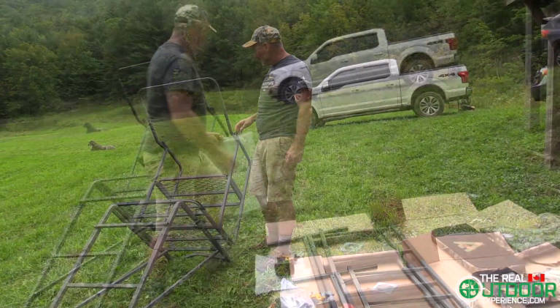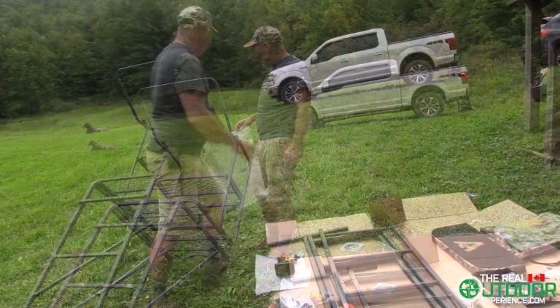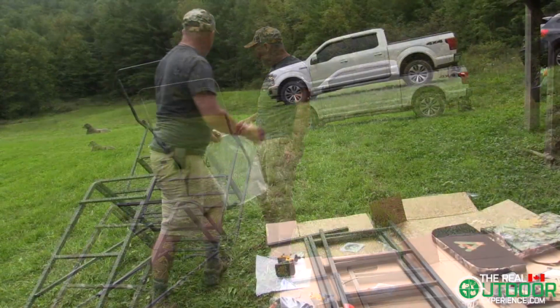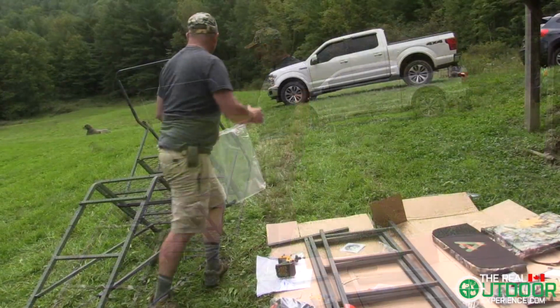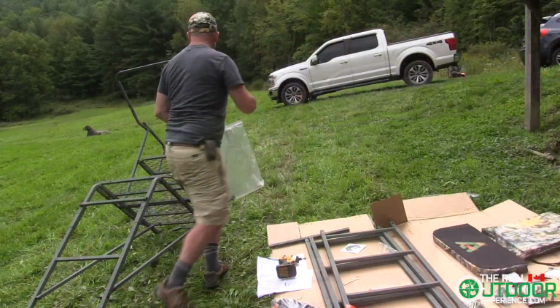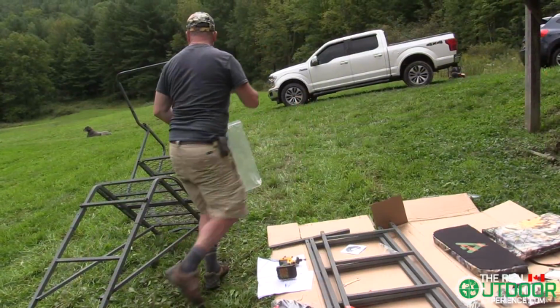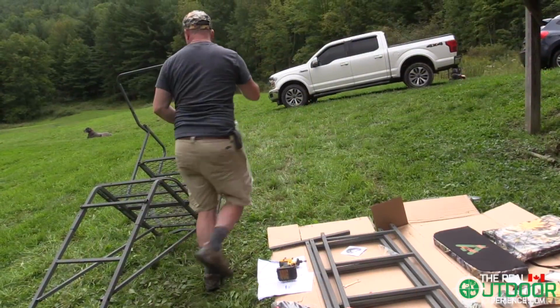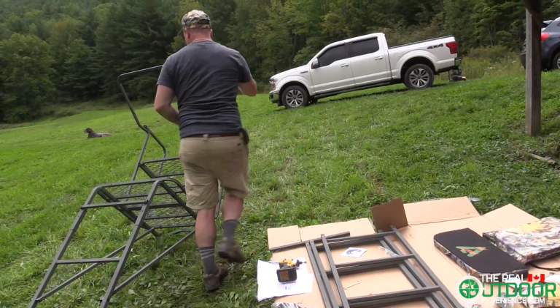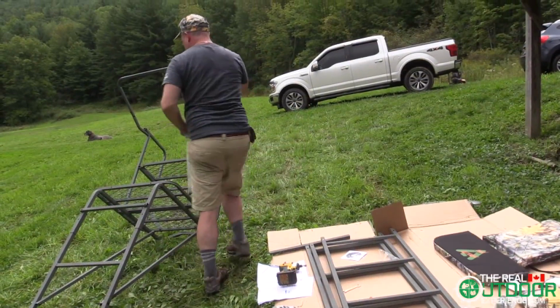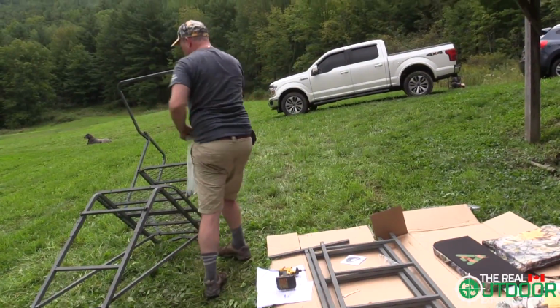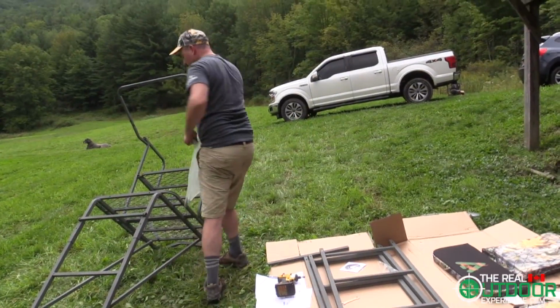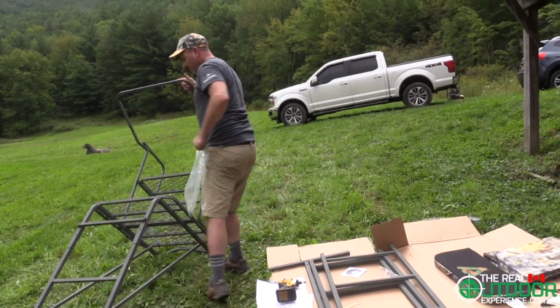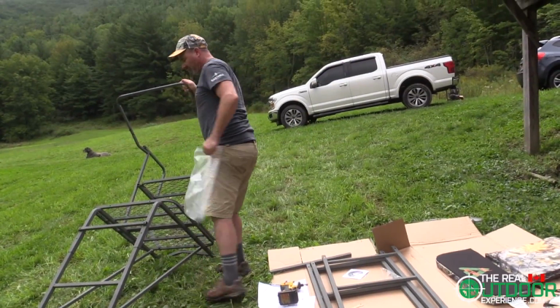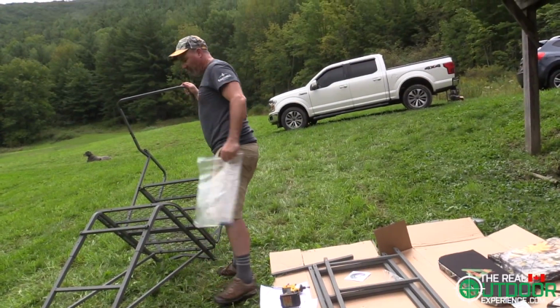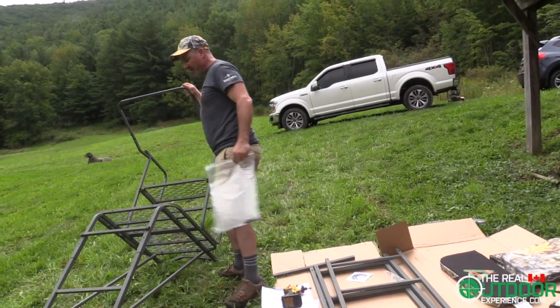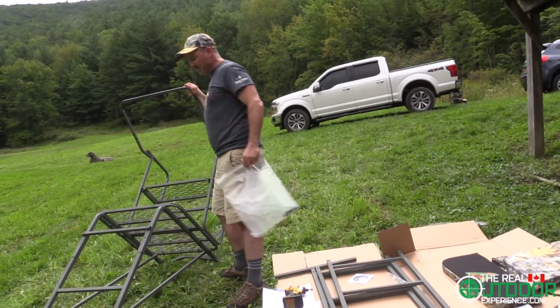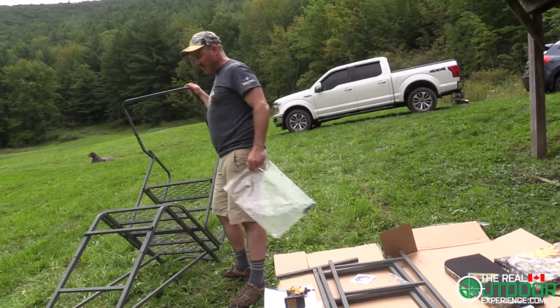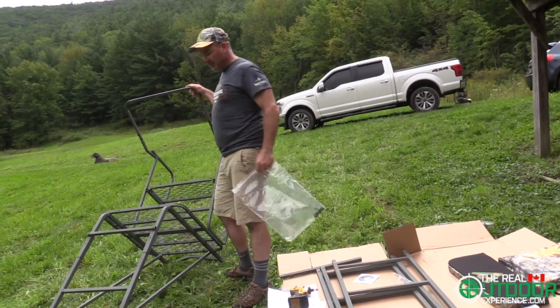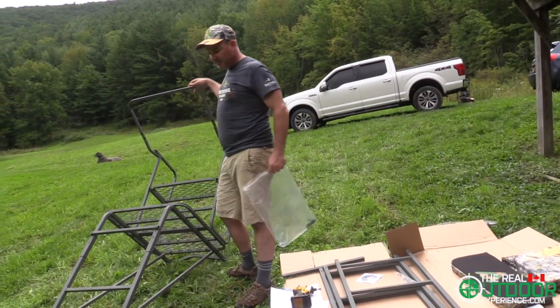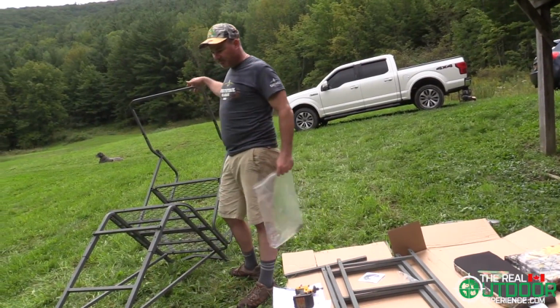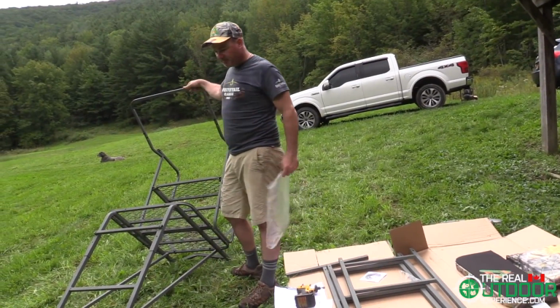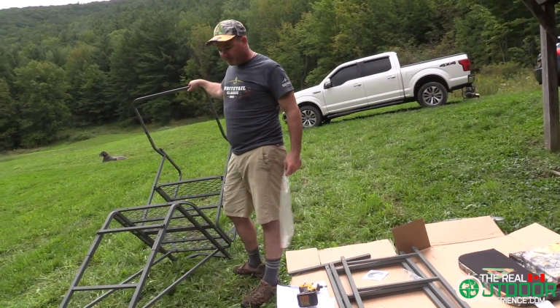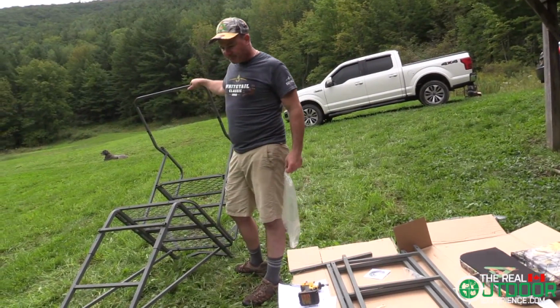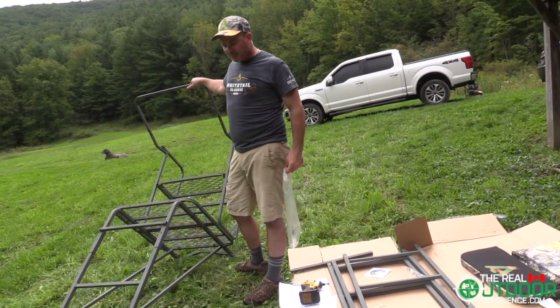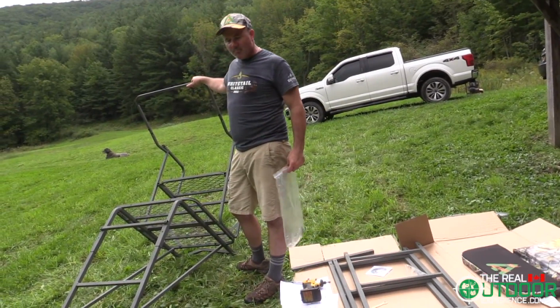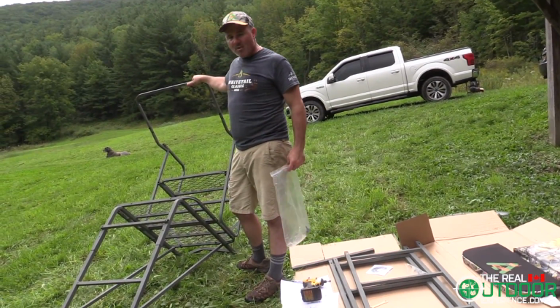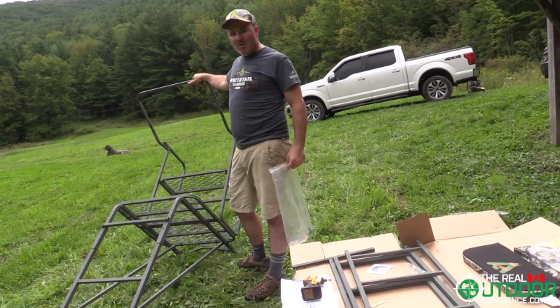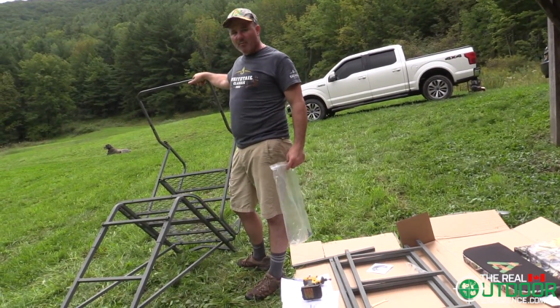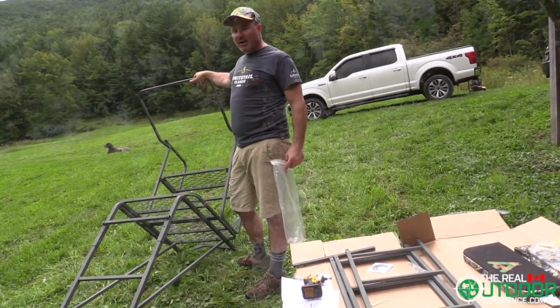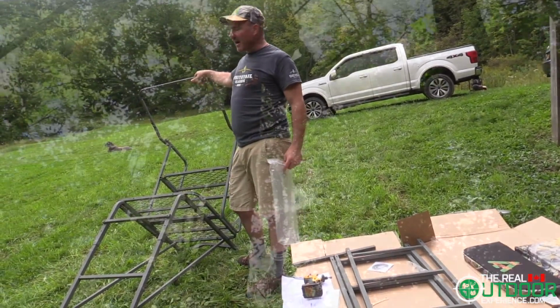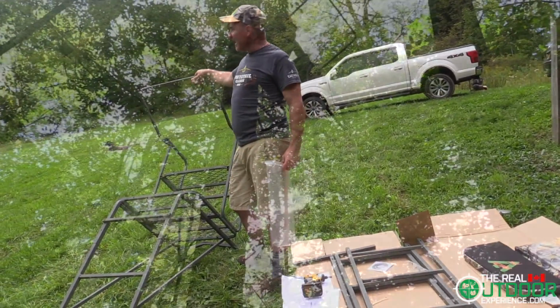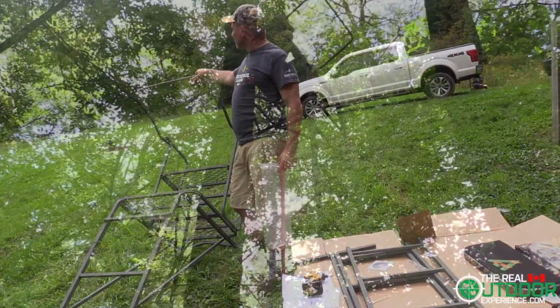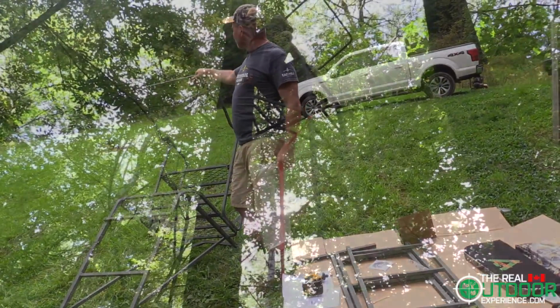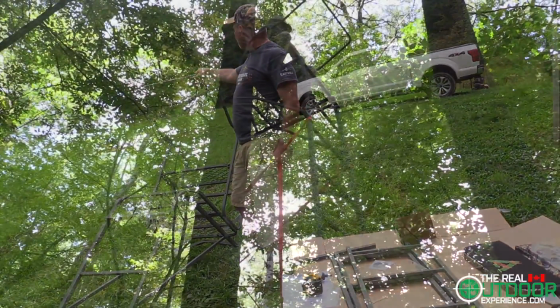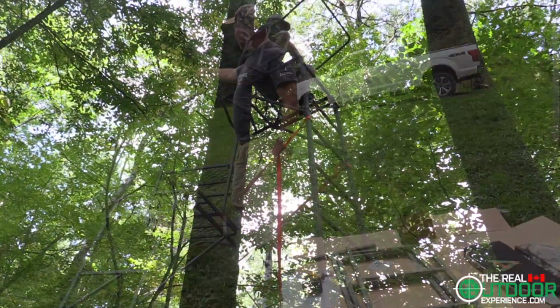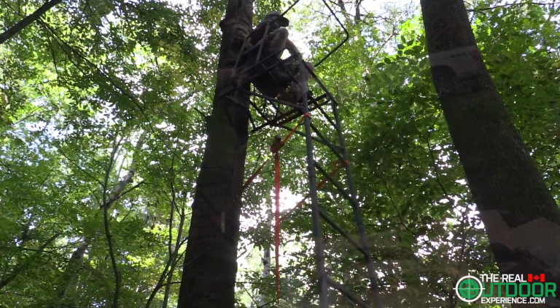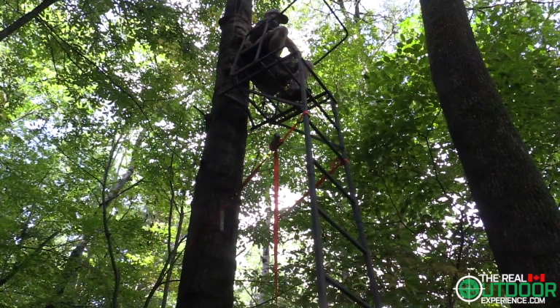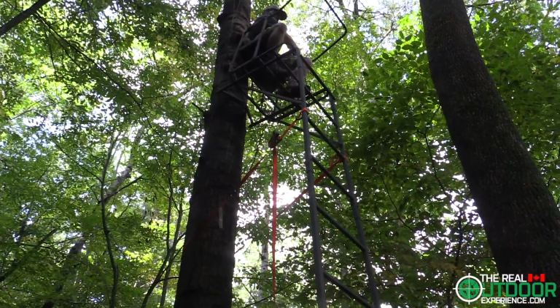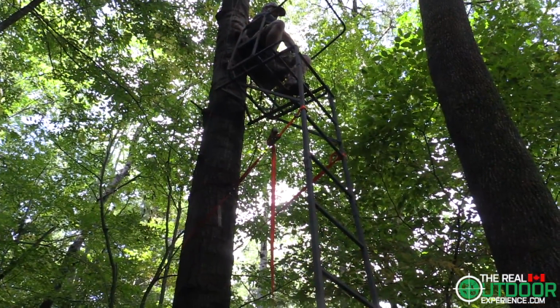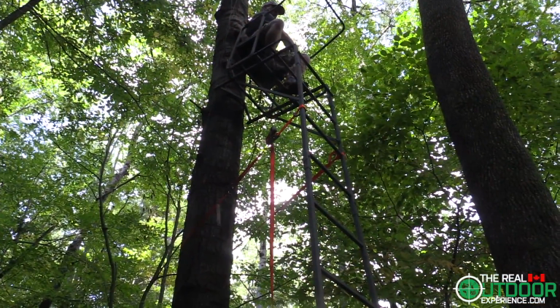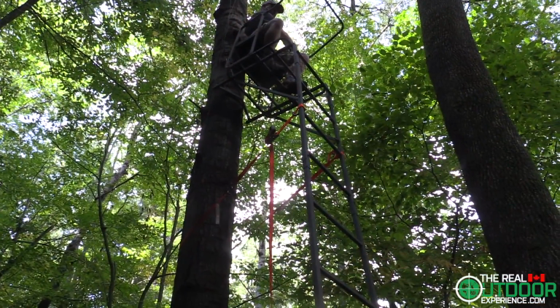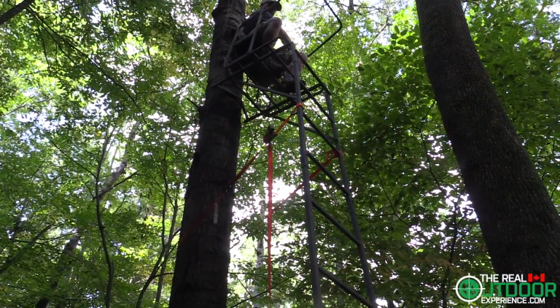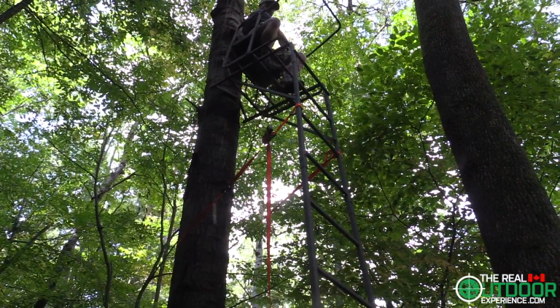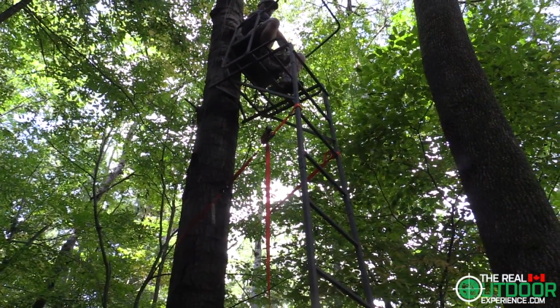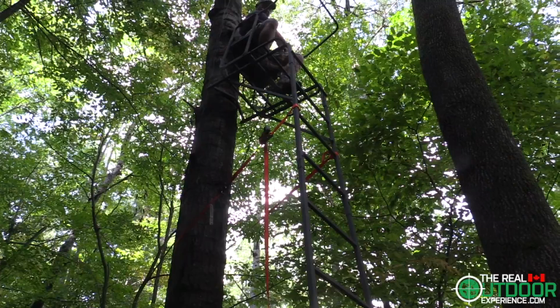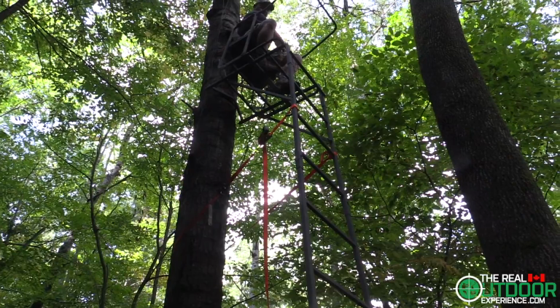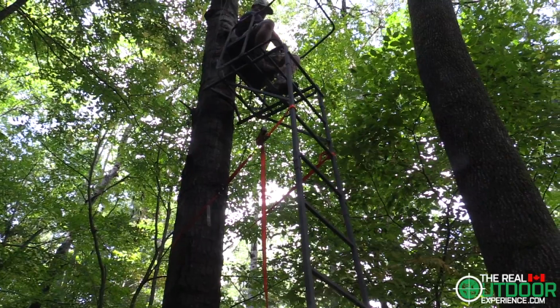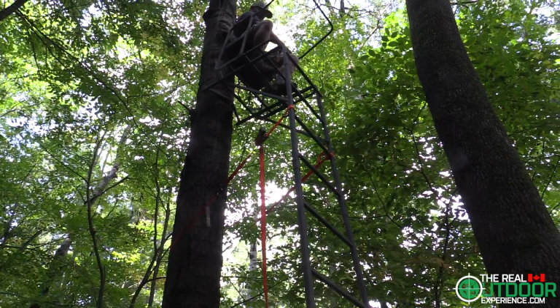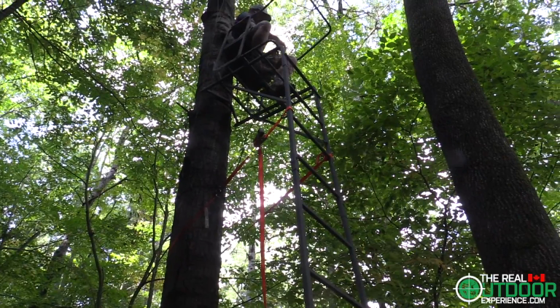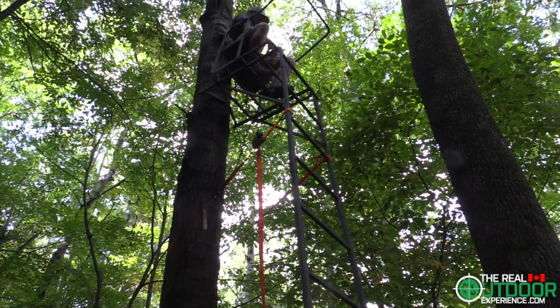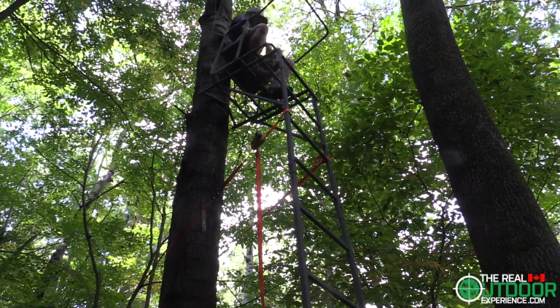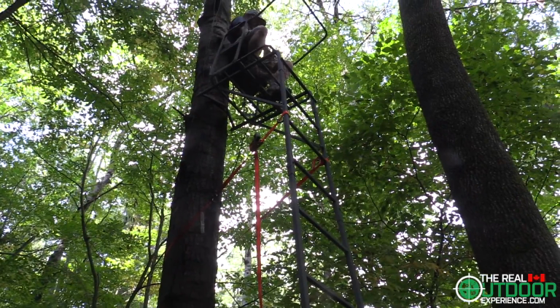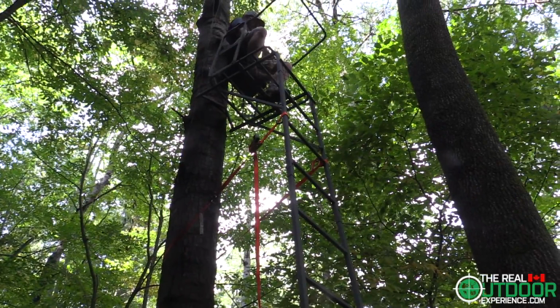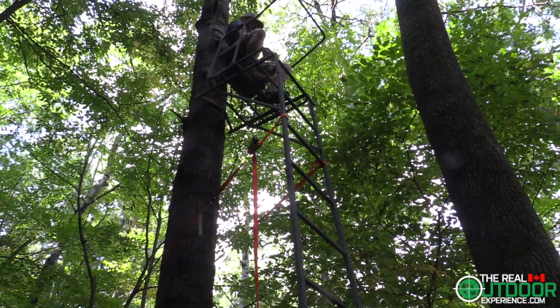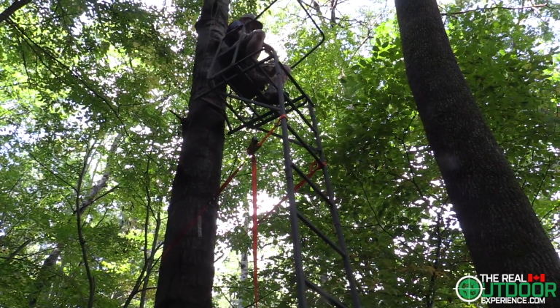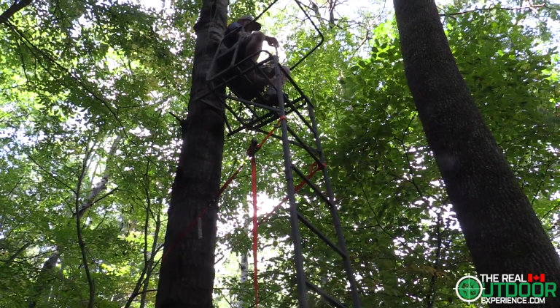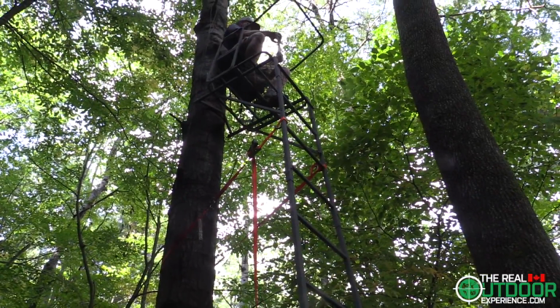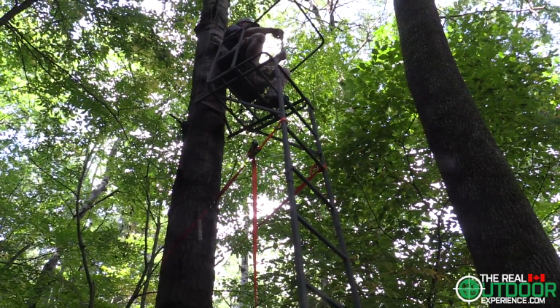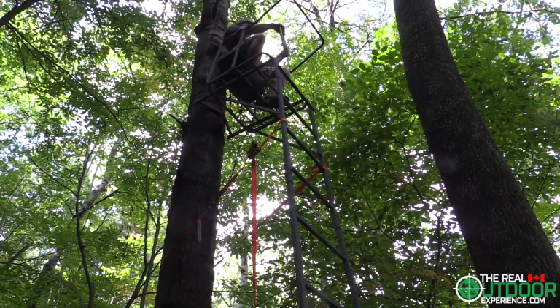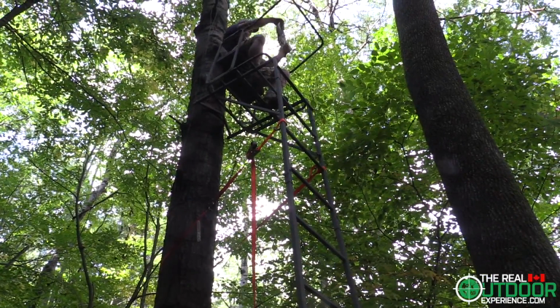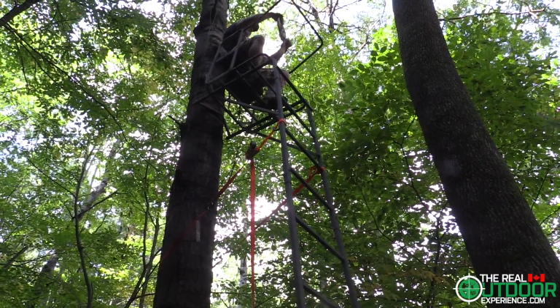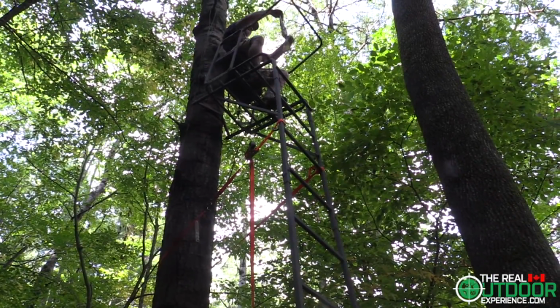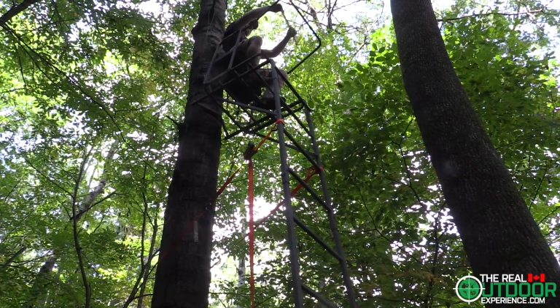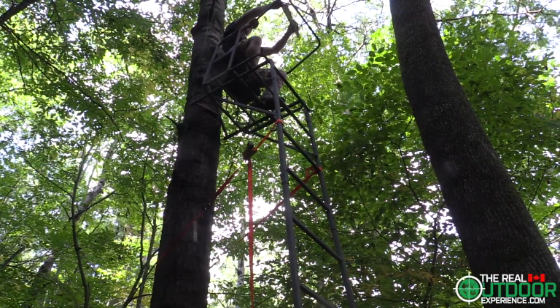Now that I've got the basic frame built, I'm ready to actually go to the tree that I've got picked out and get it all together.